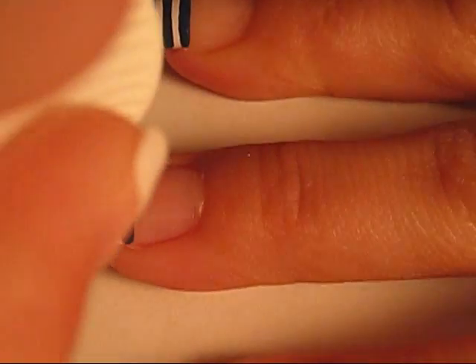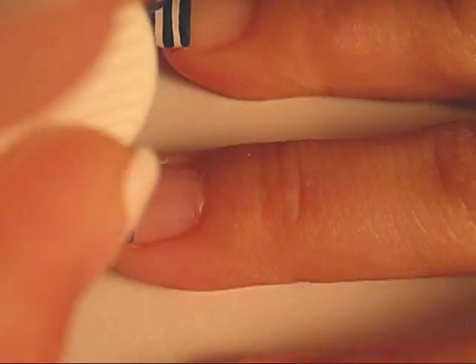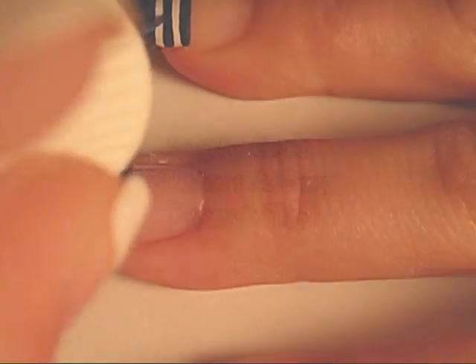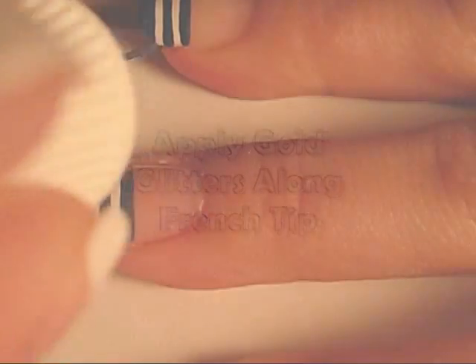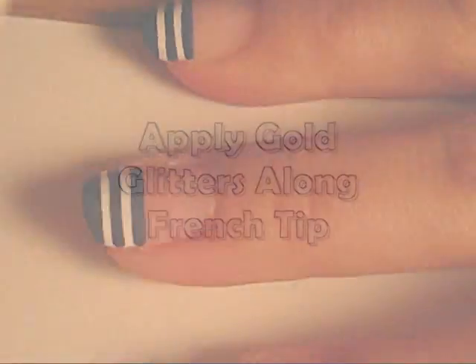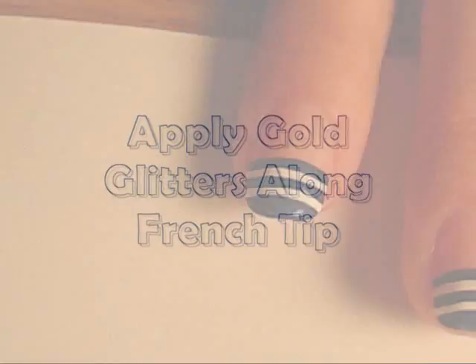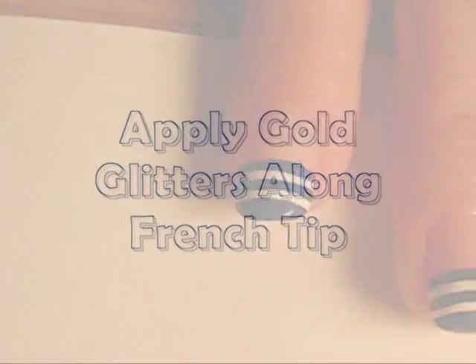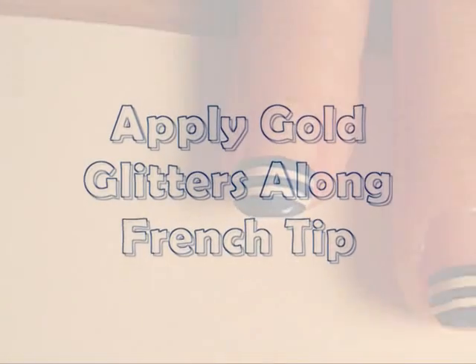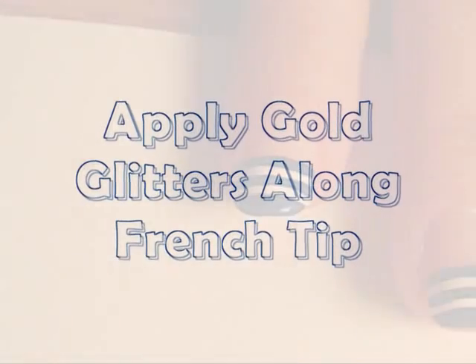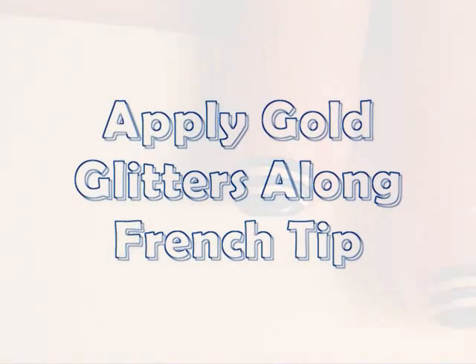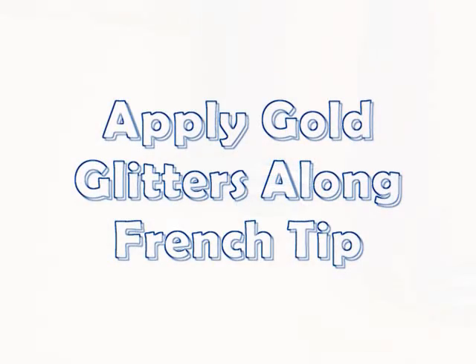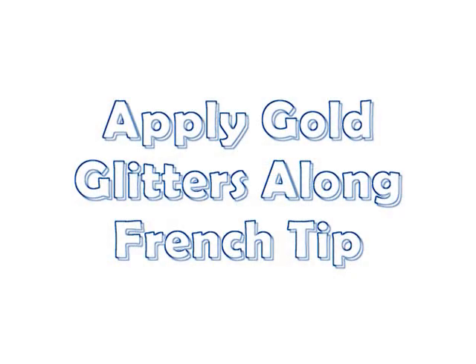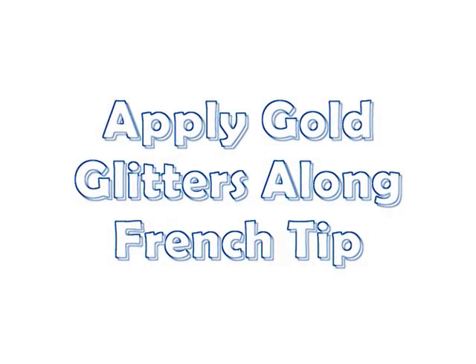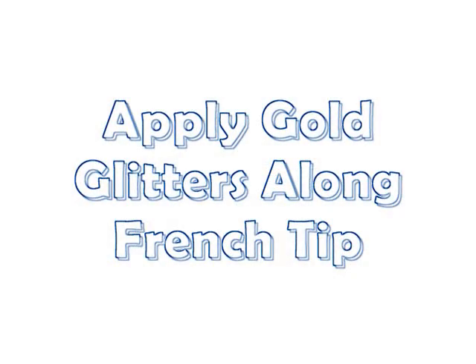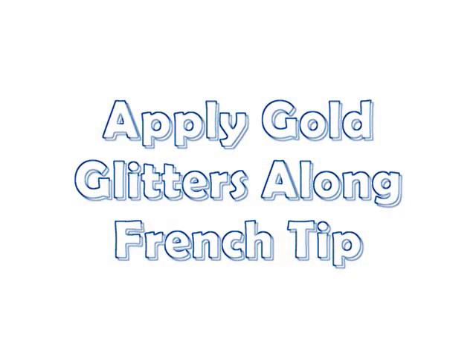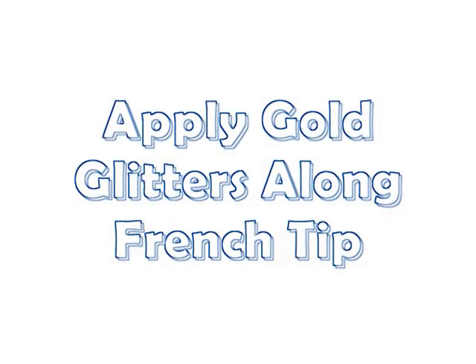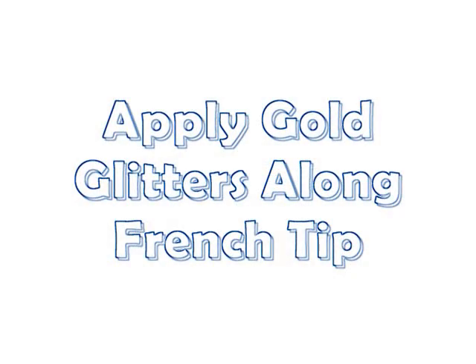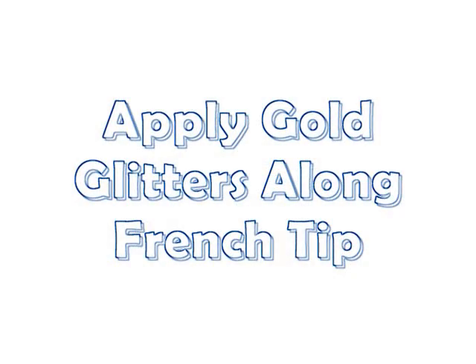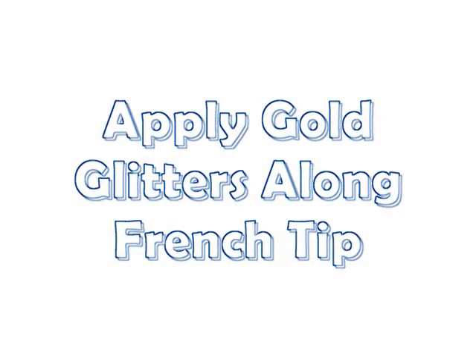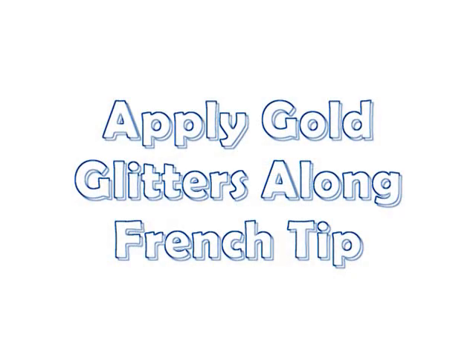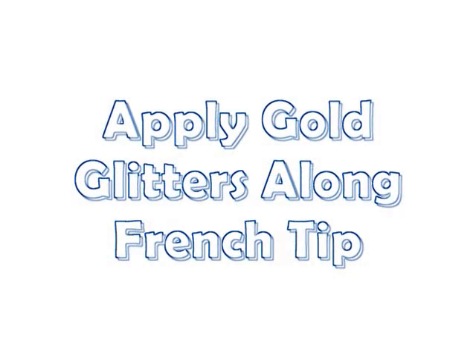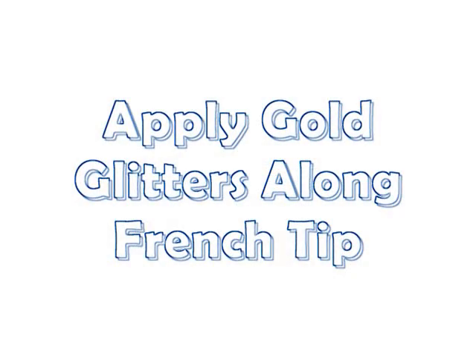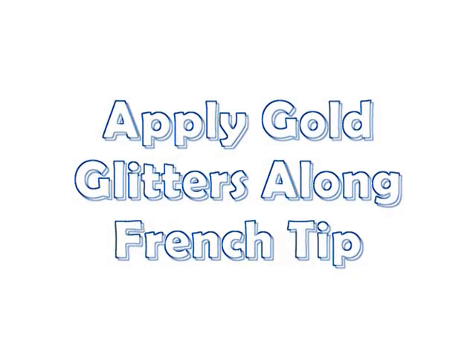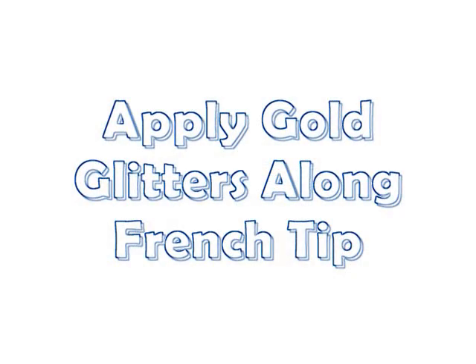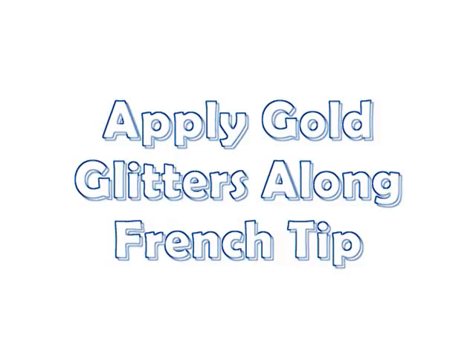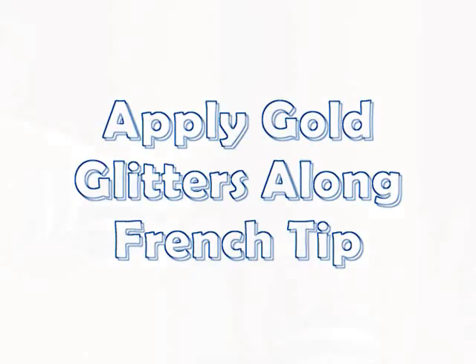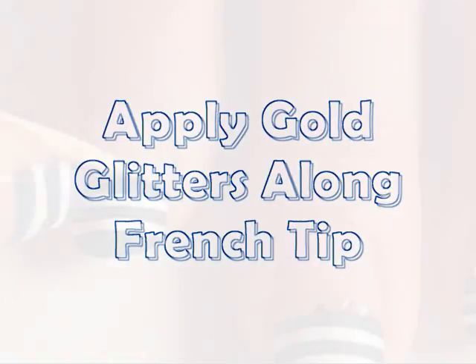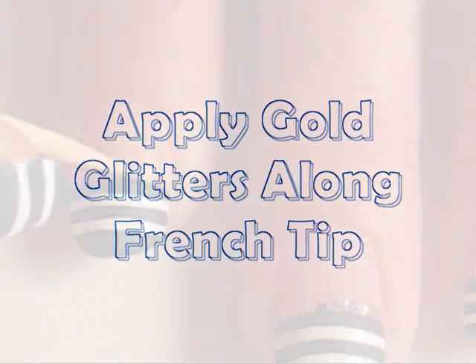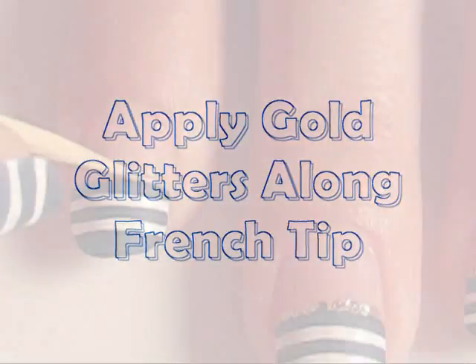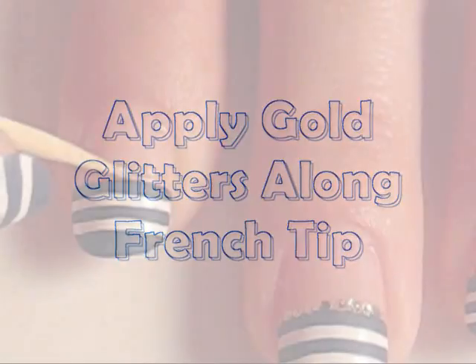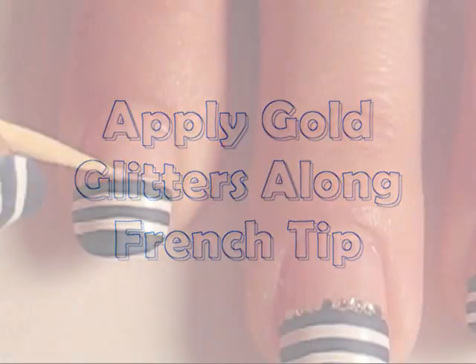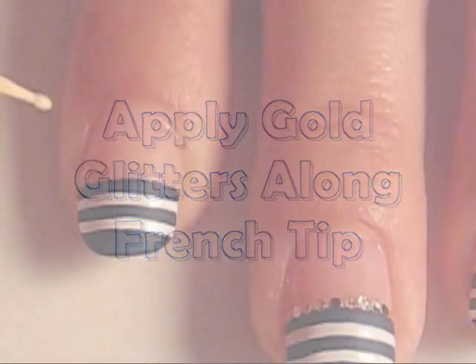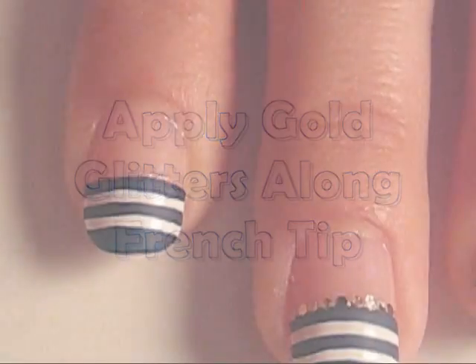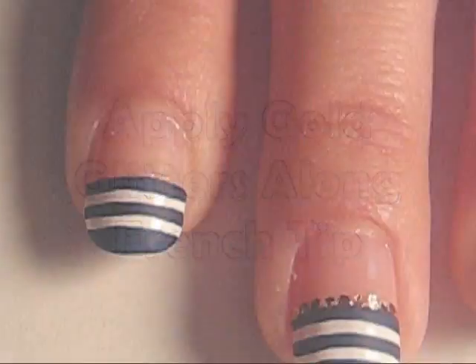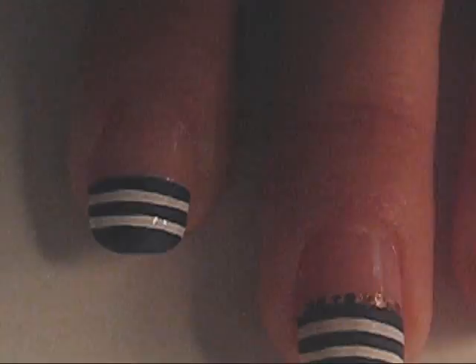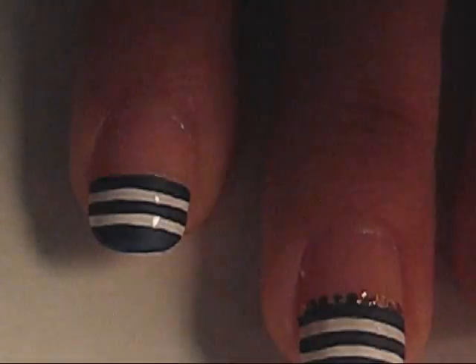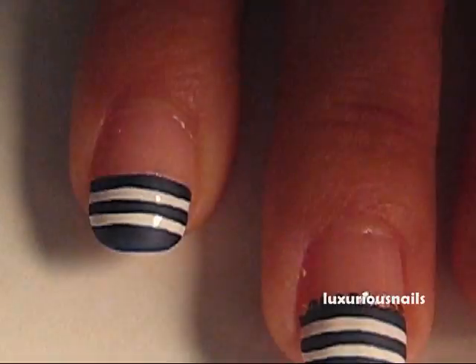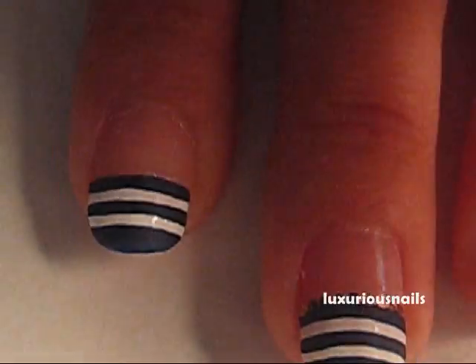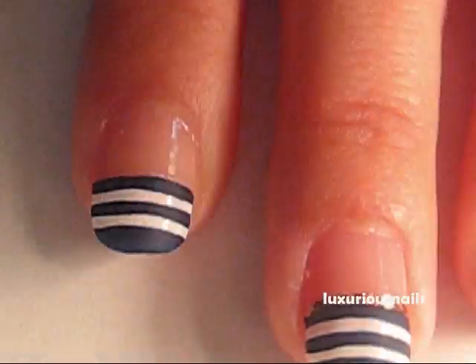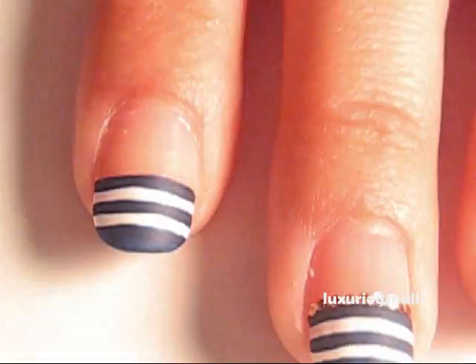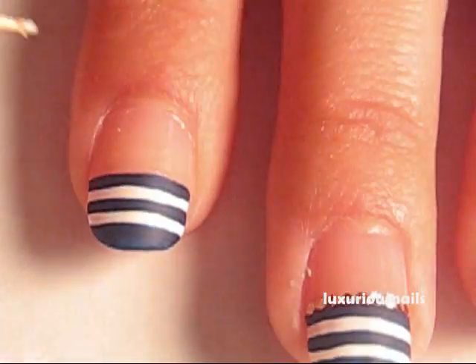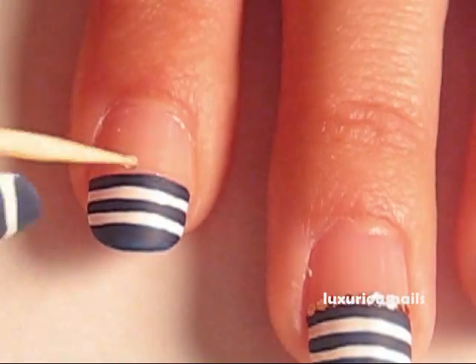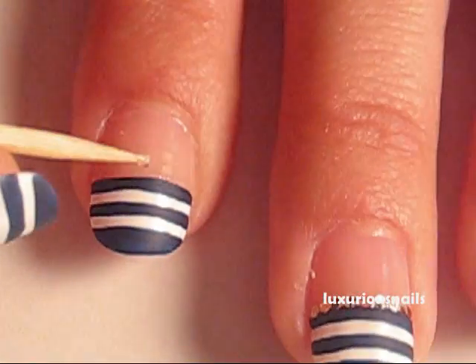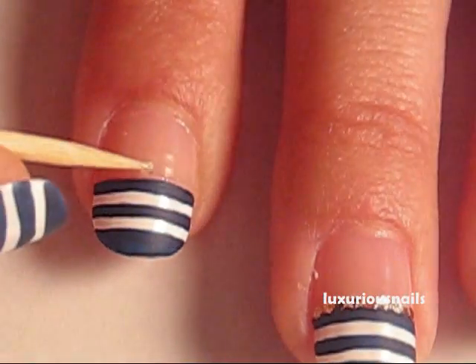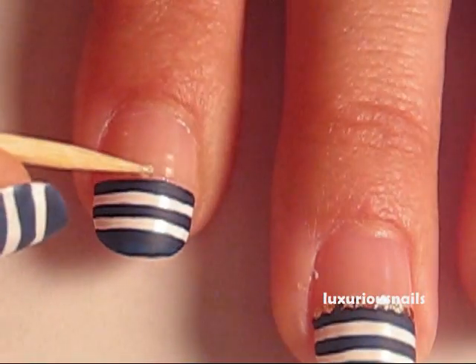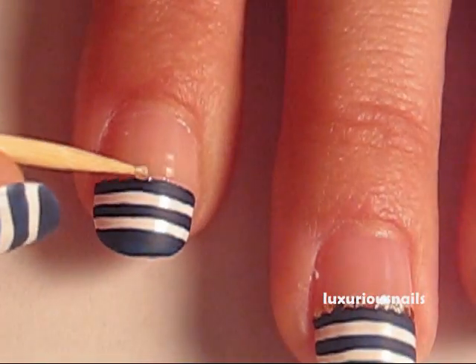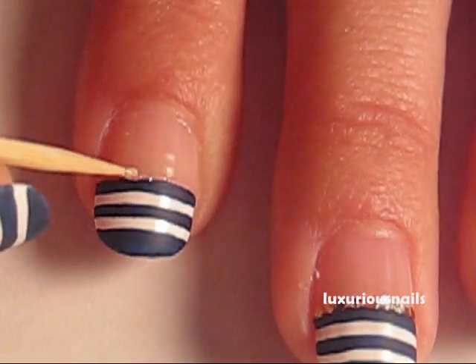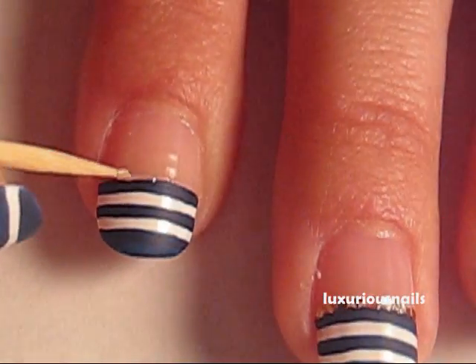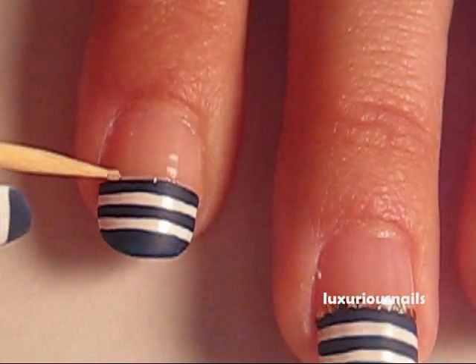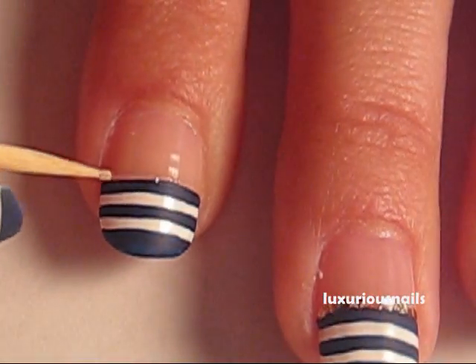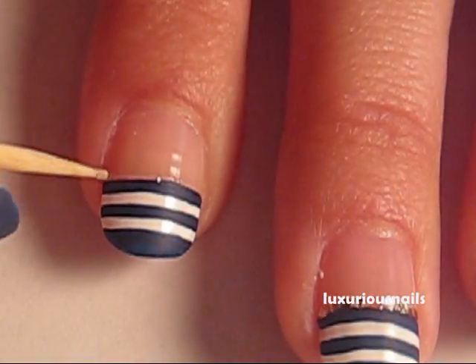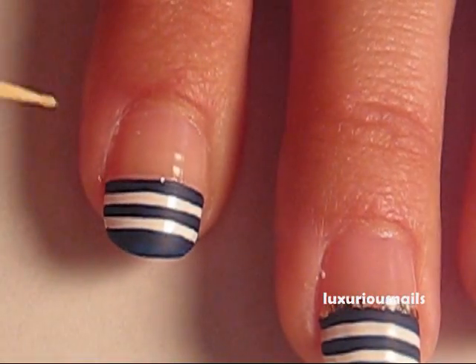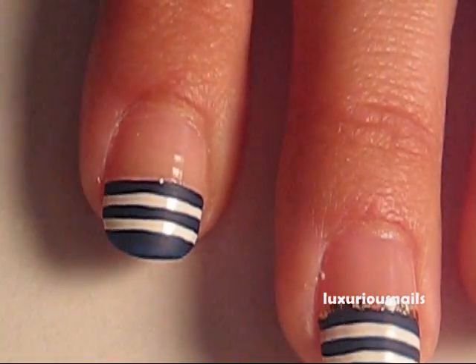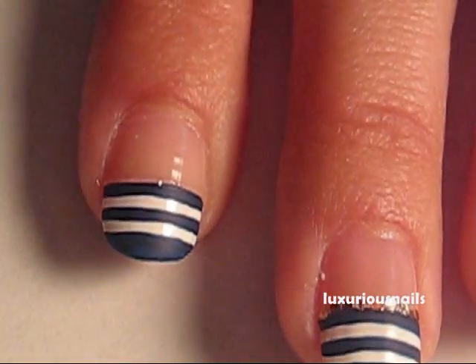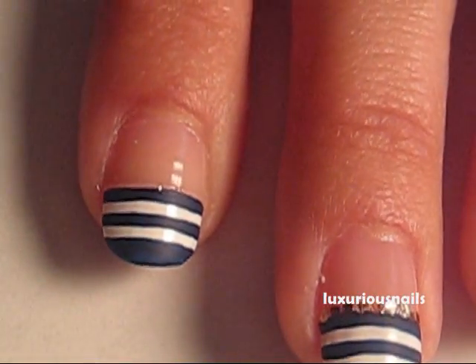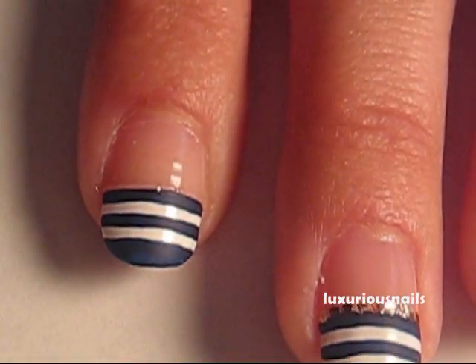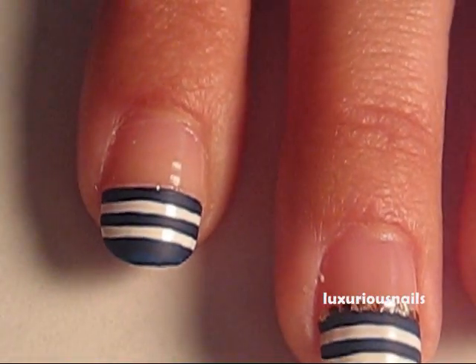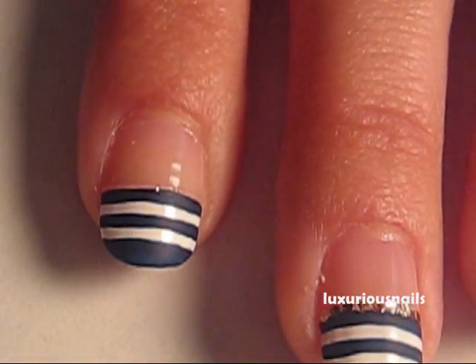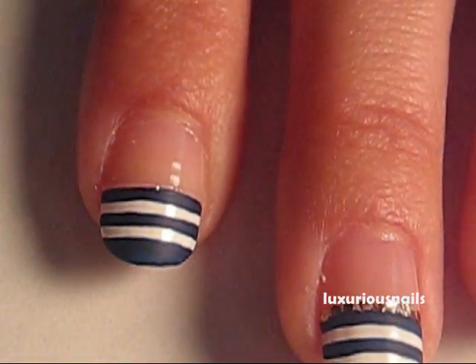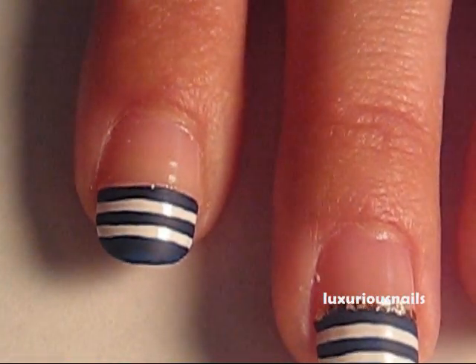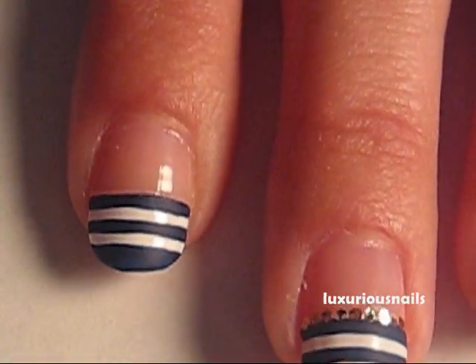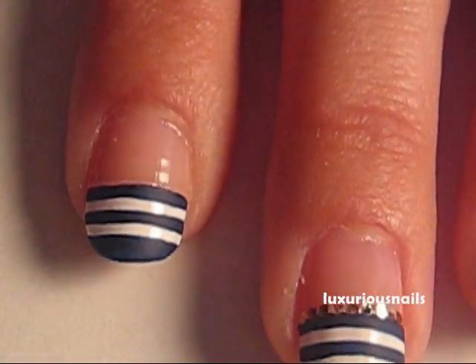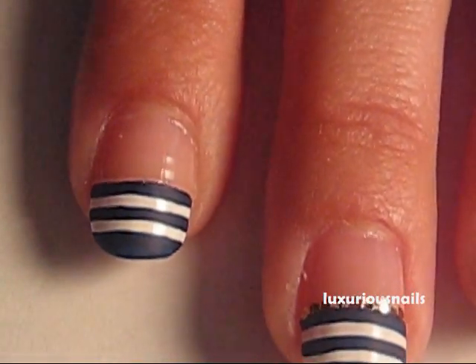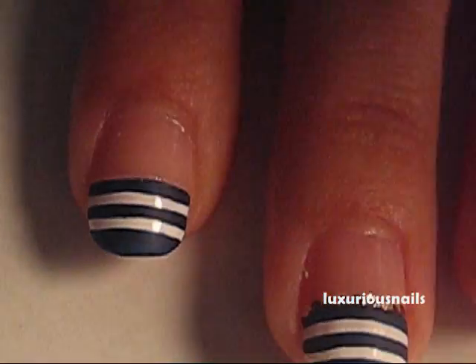To add some gold, I took a toothpick and applied some small gold glitters along the French tip. I used a top coat to make them stick.